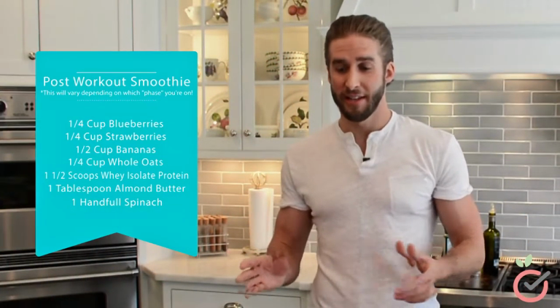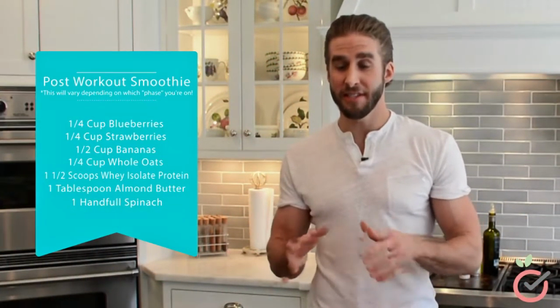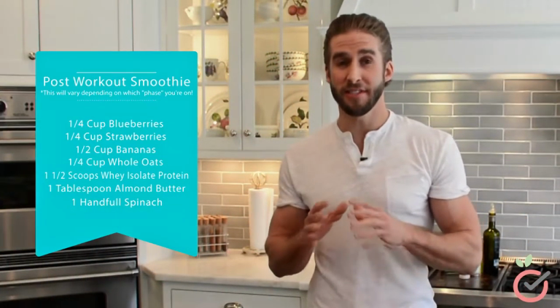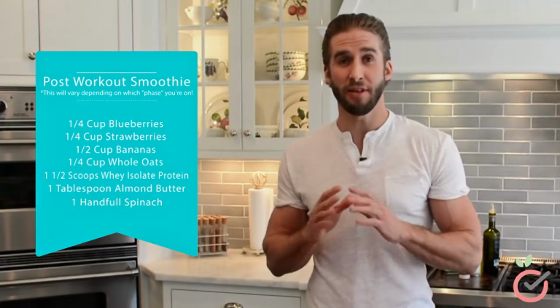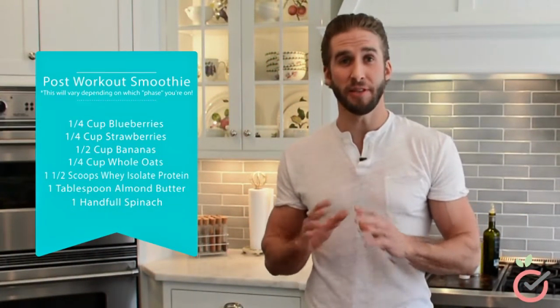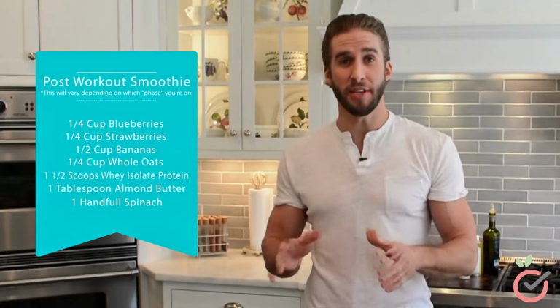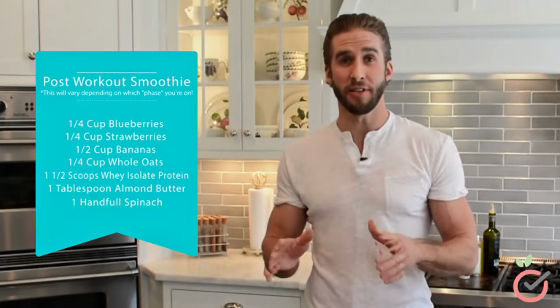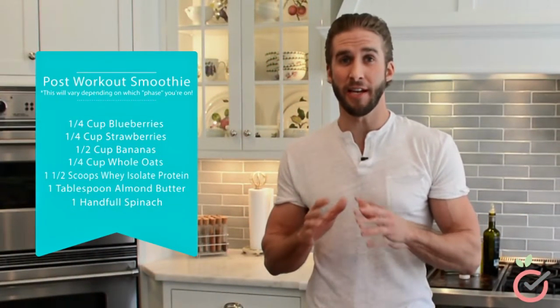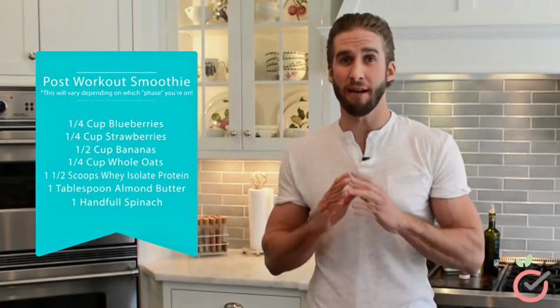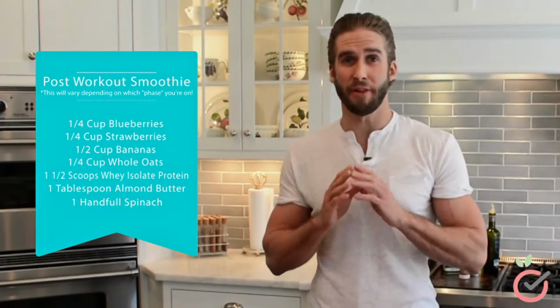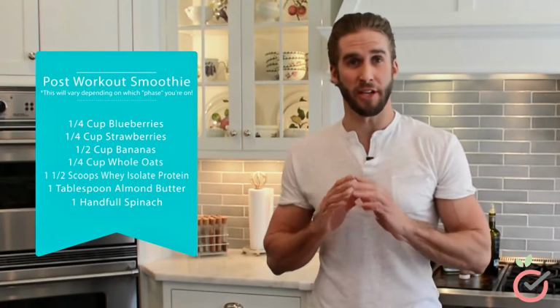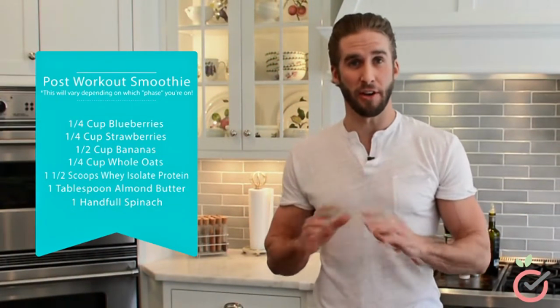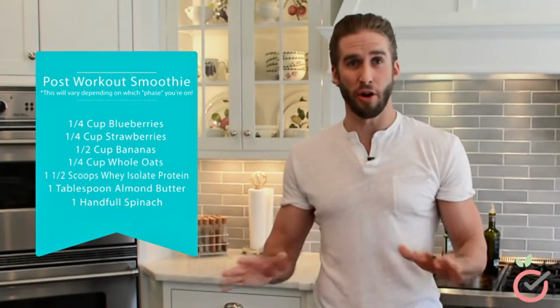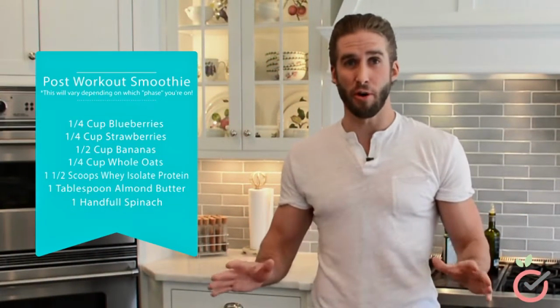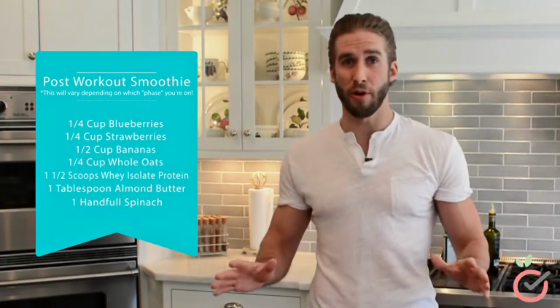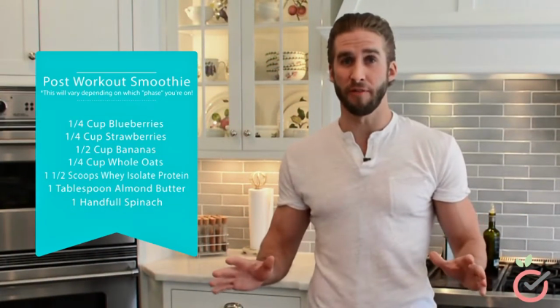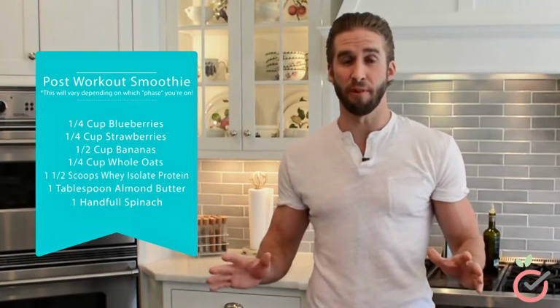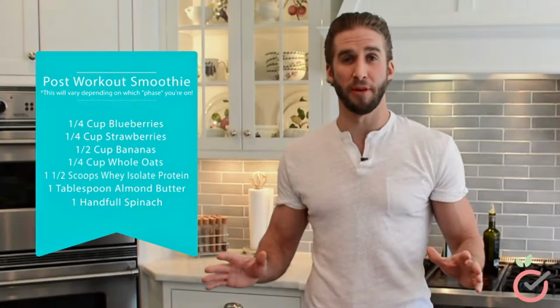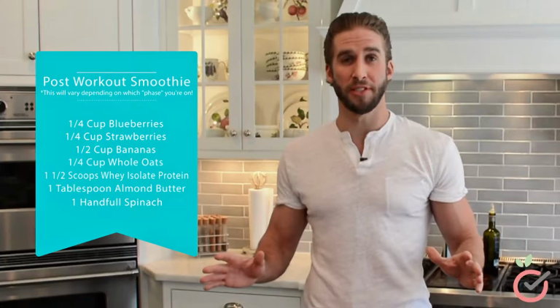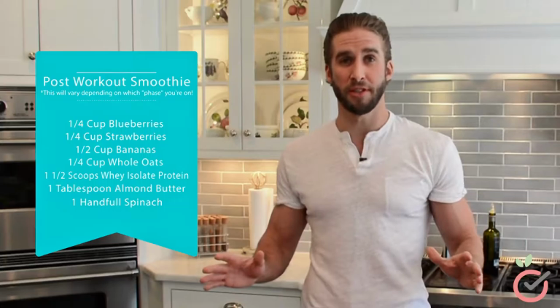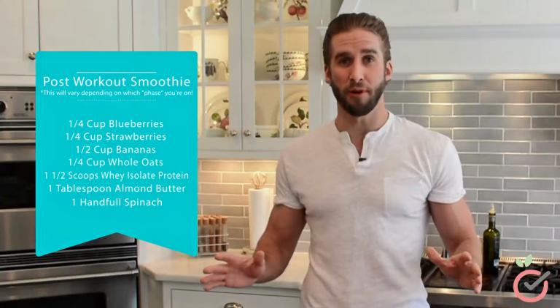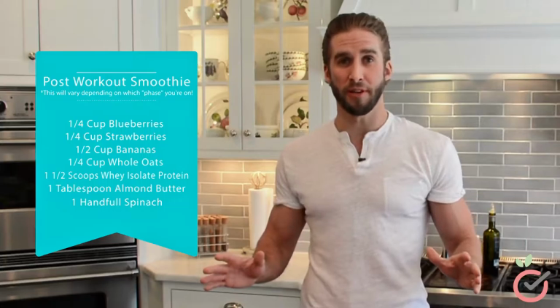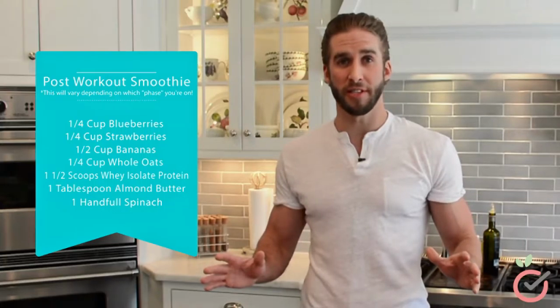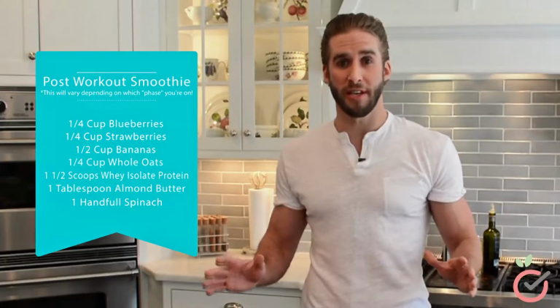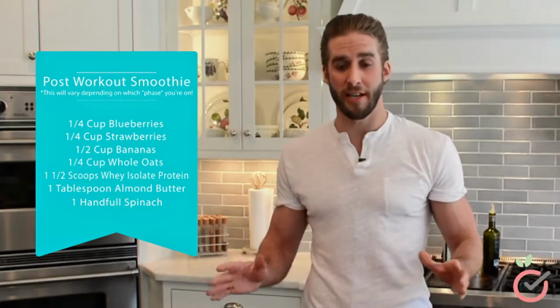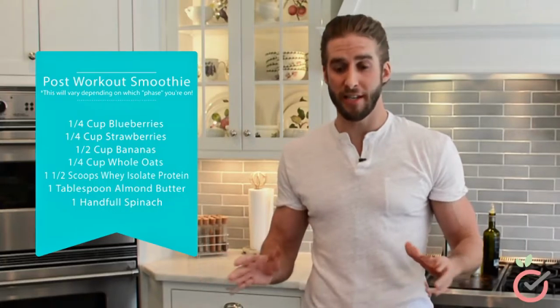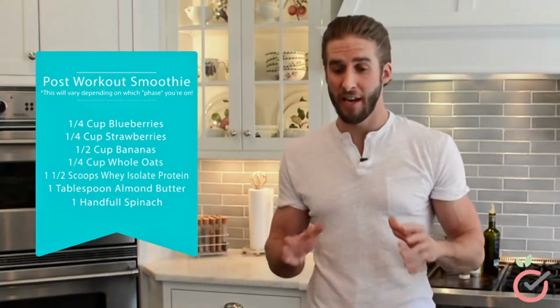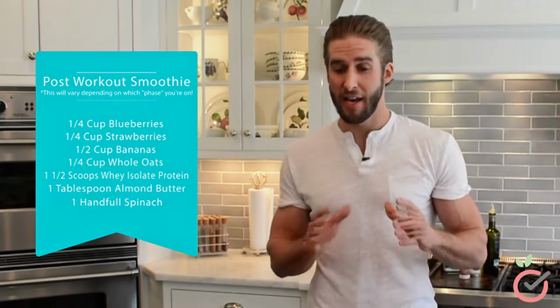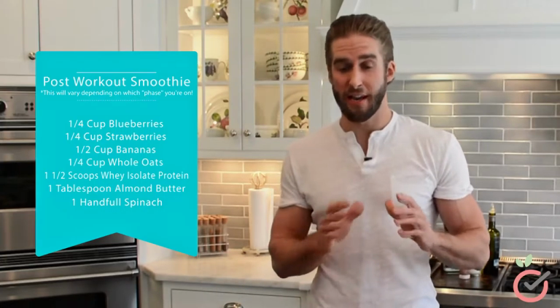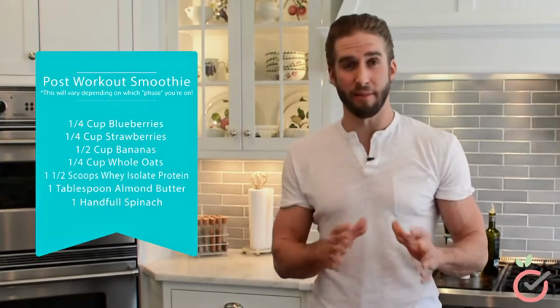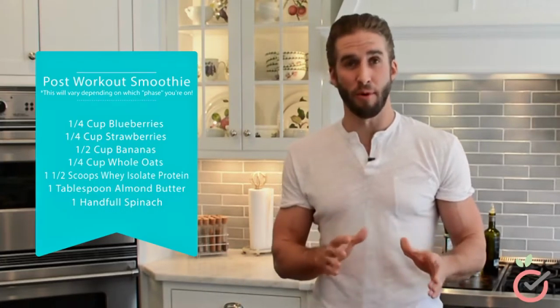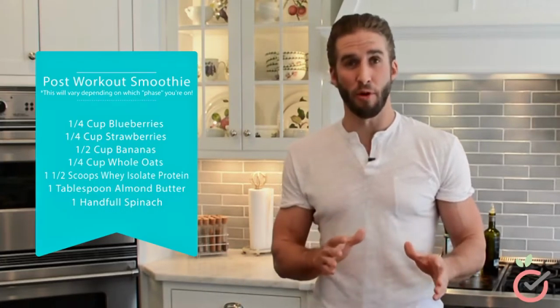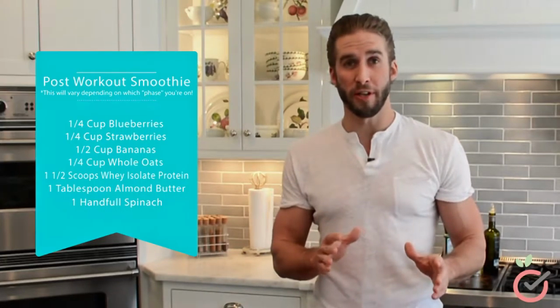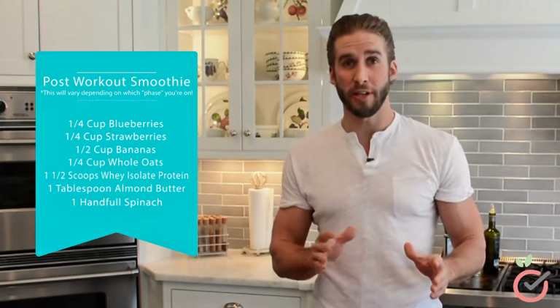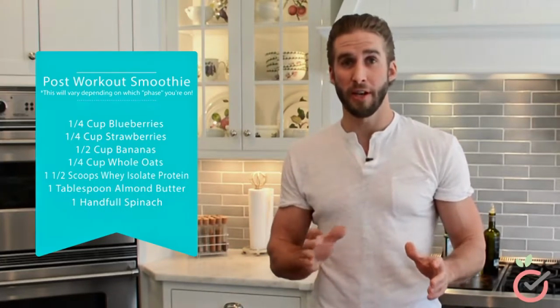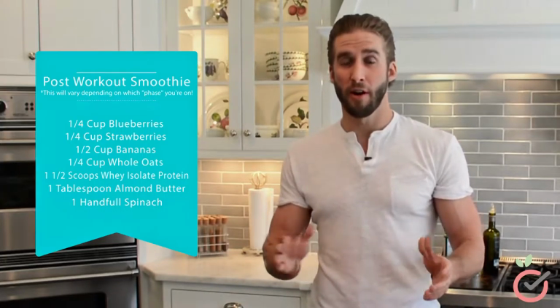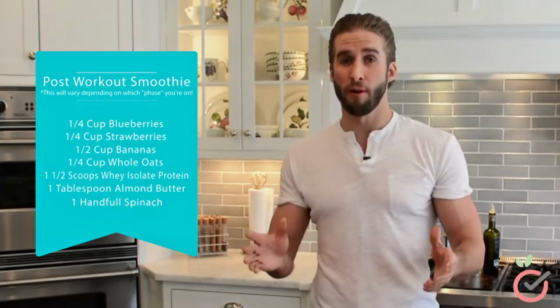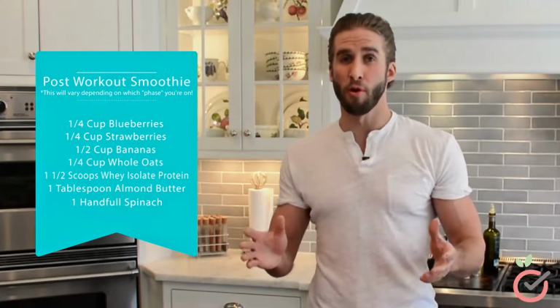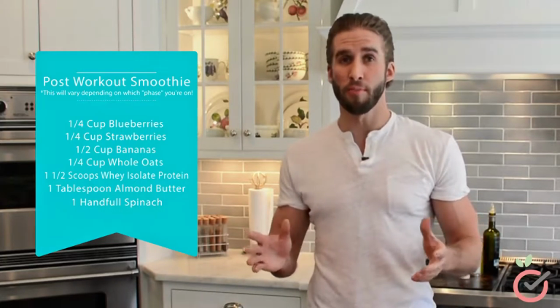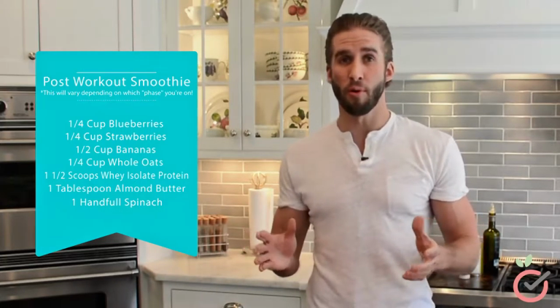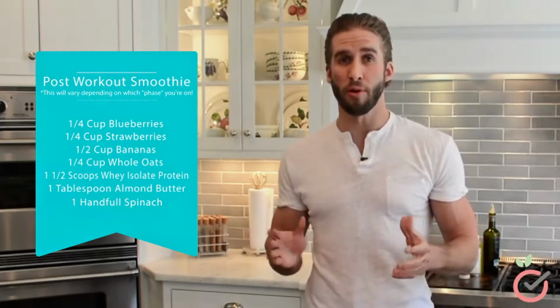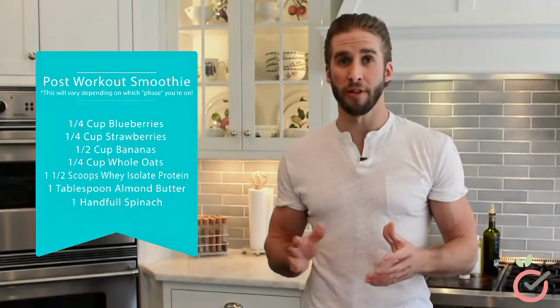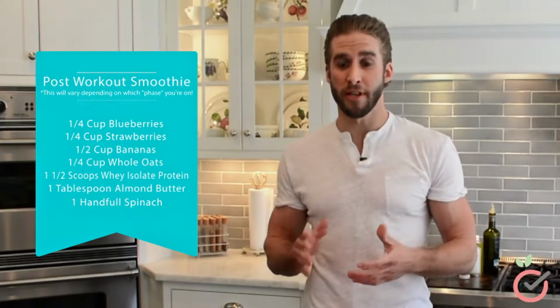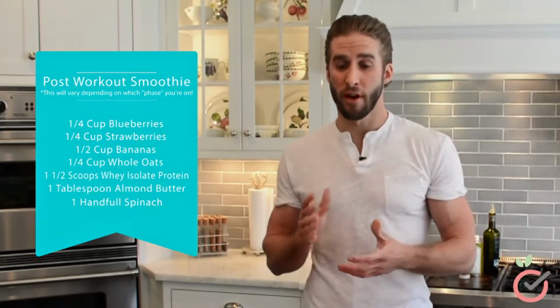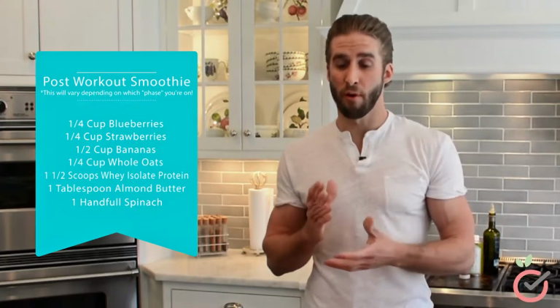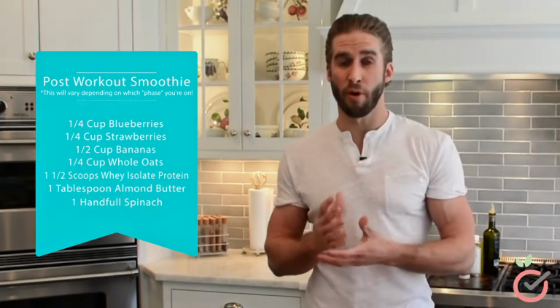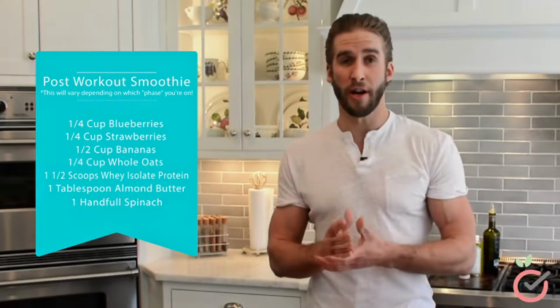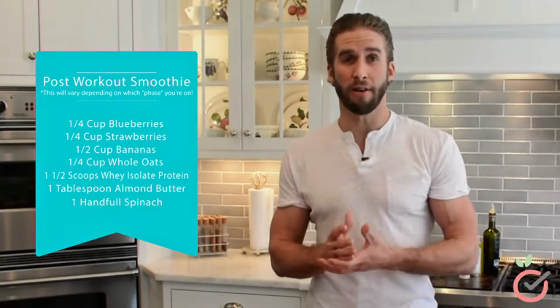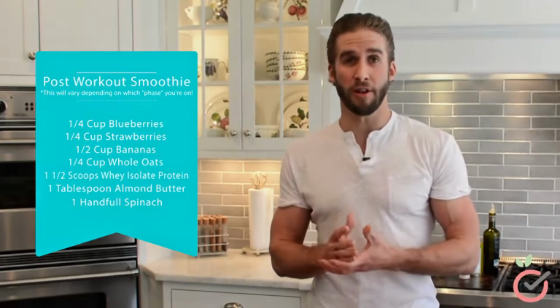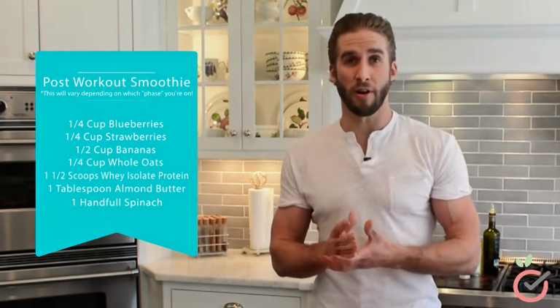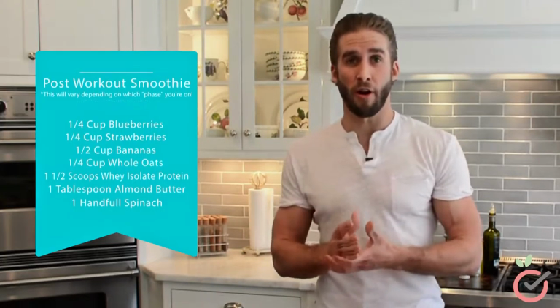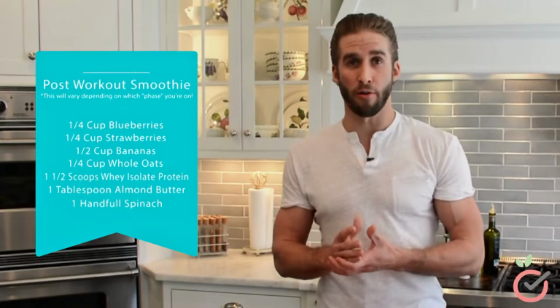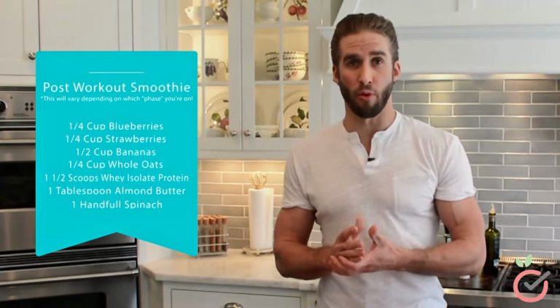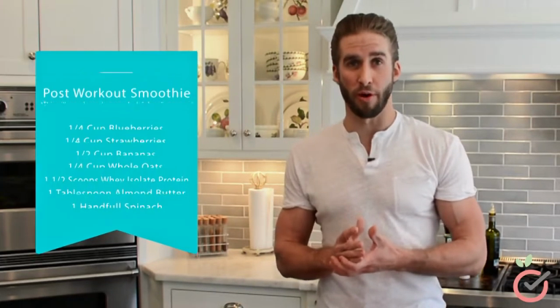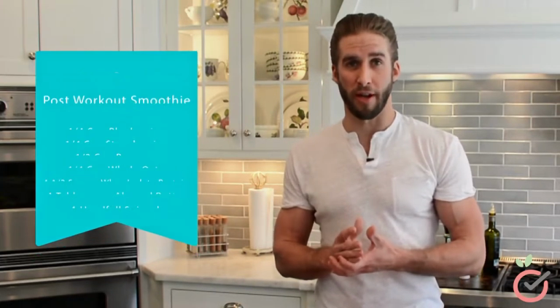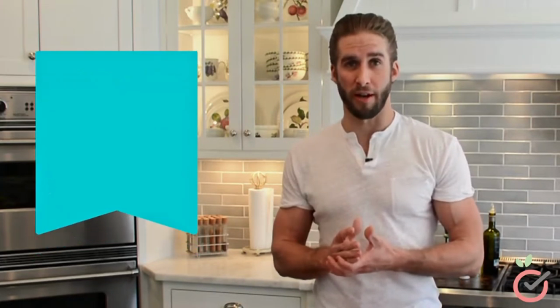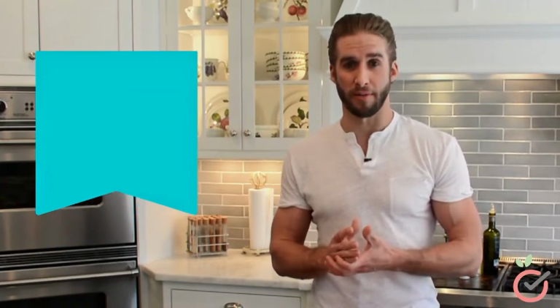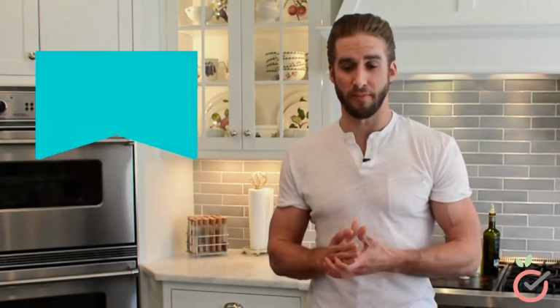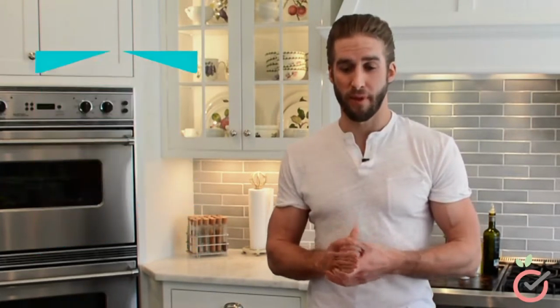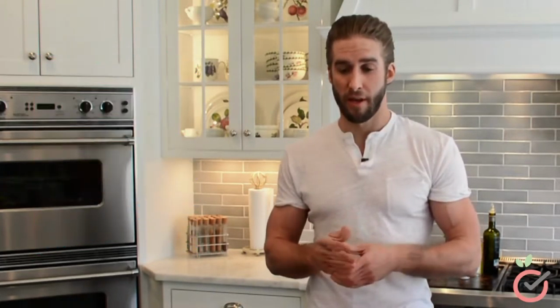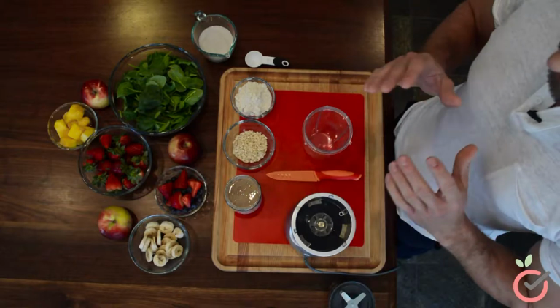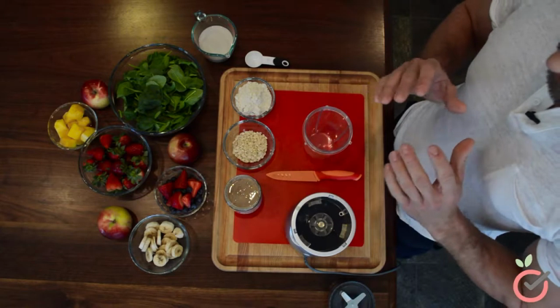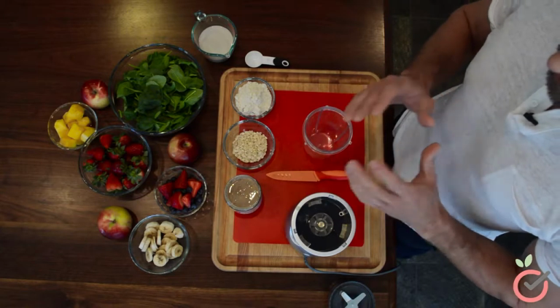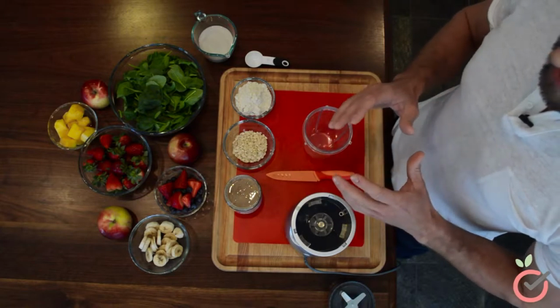This is something that you can have on the go if you're busy throughout the day, in the morning, or more importantly, right after a hard workout.